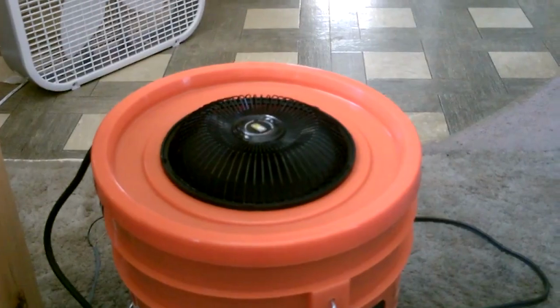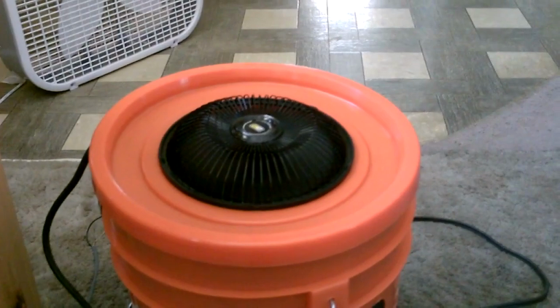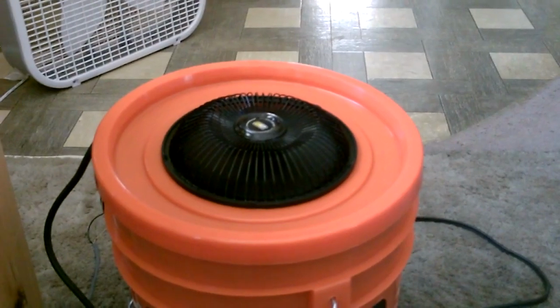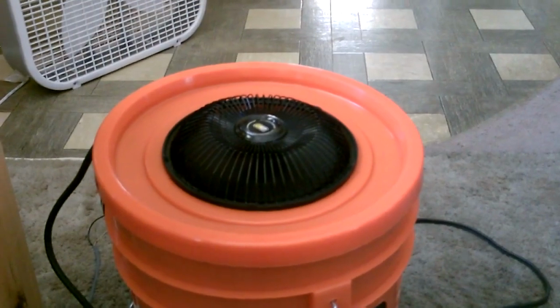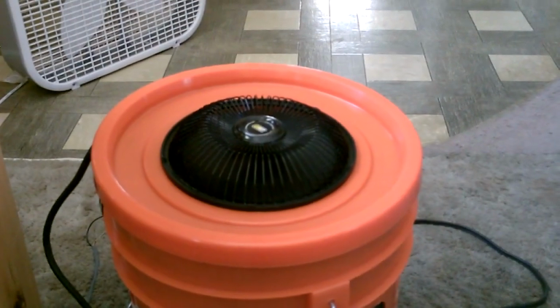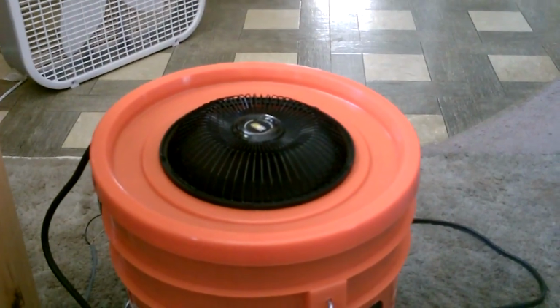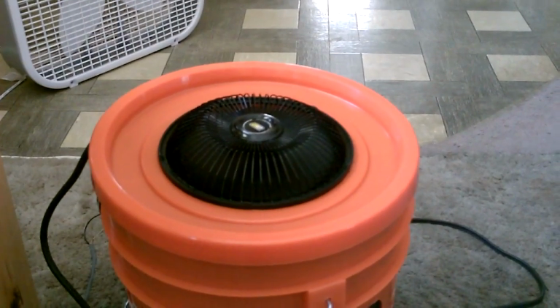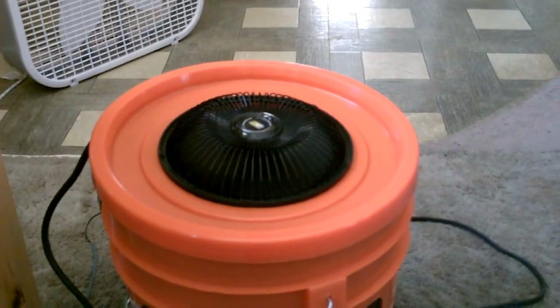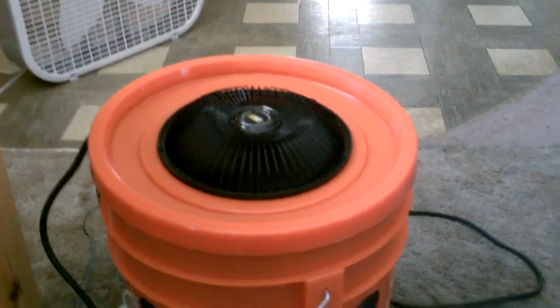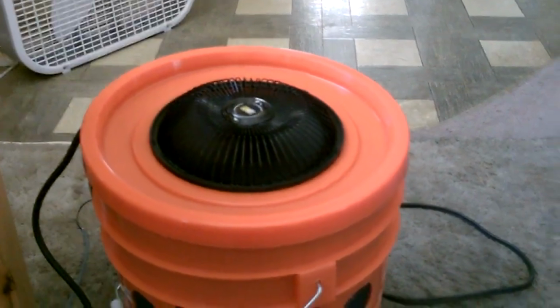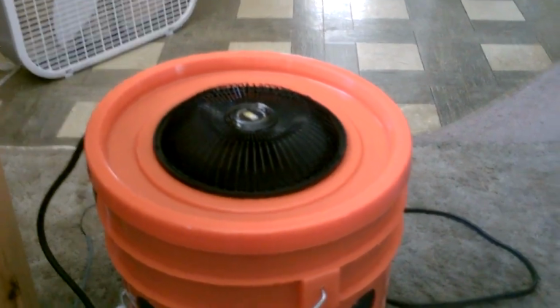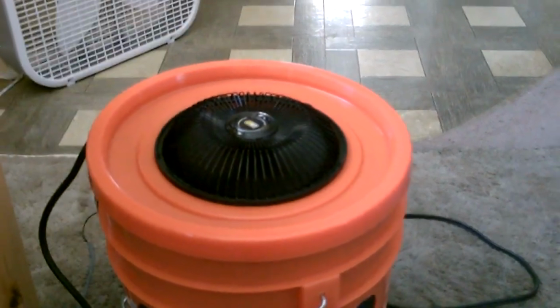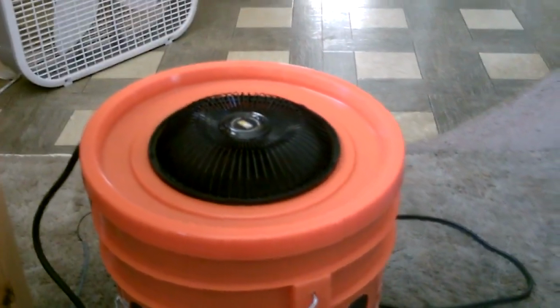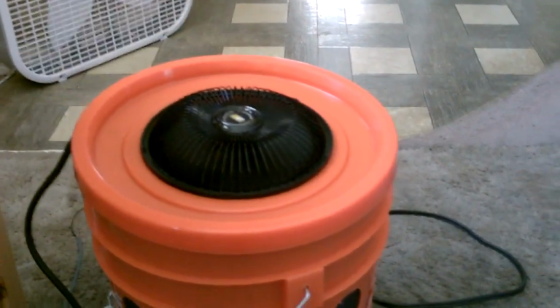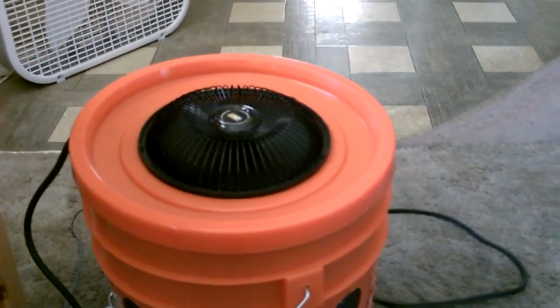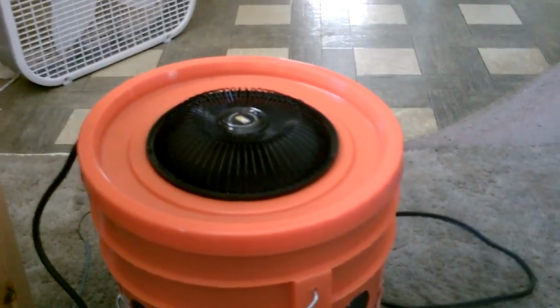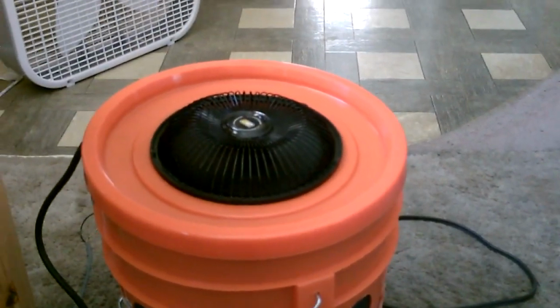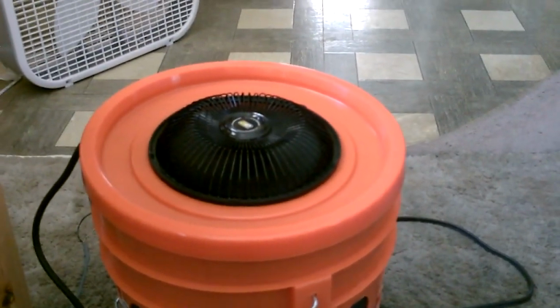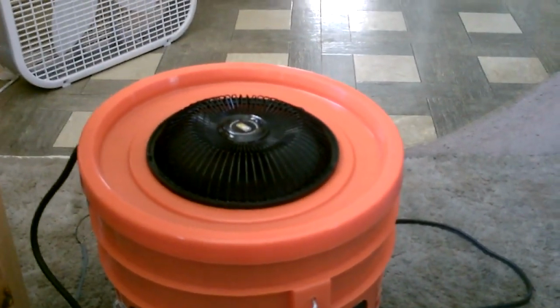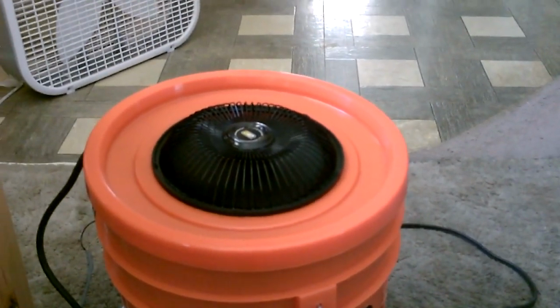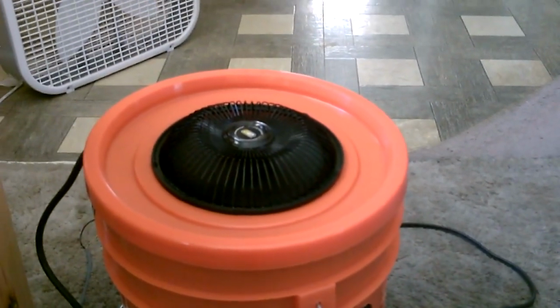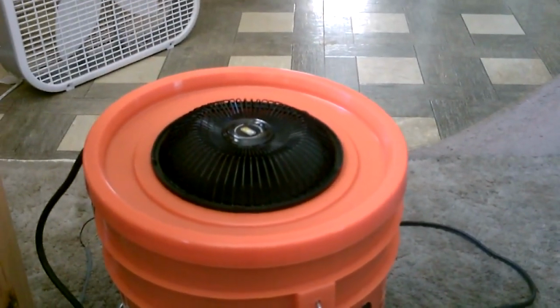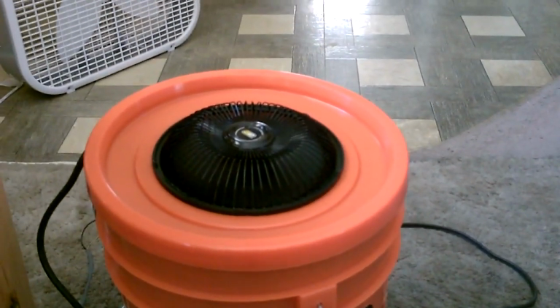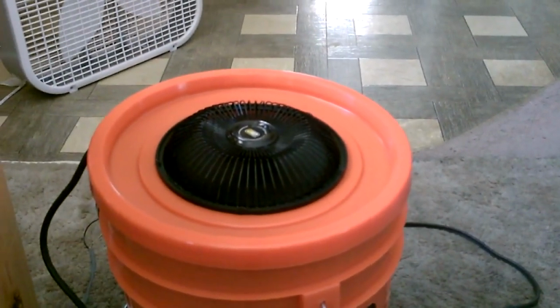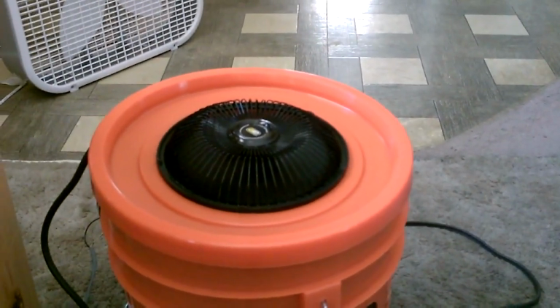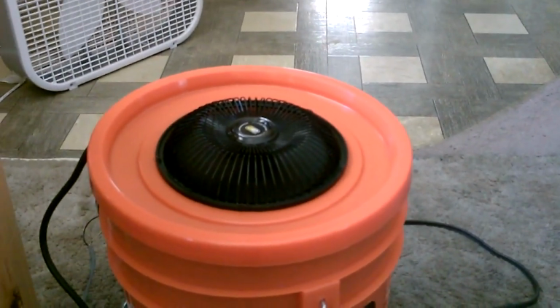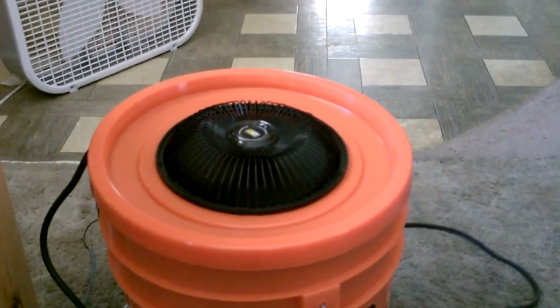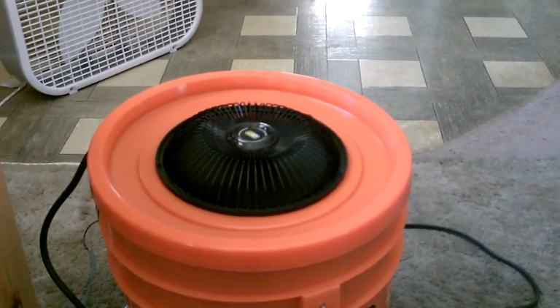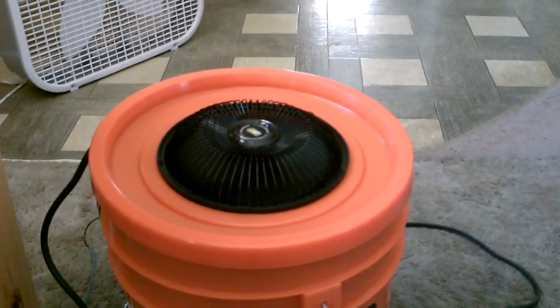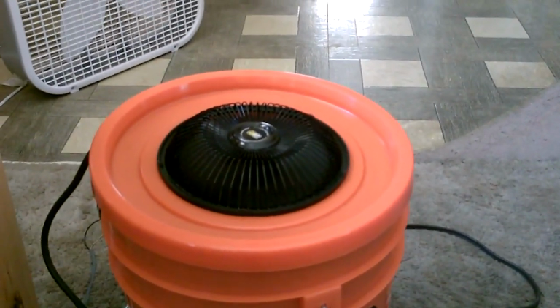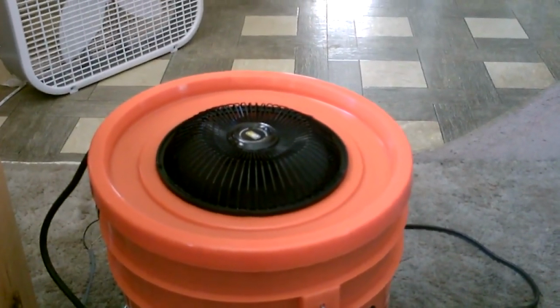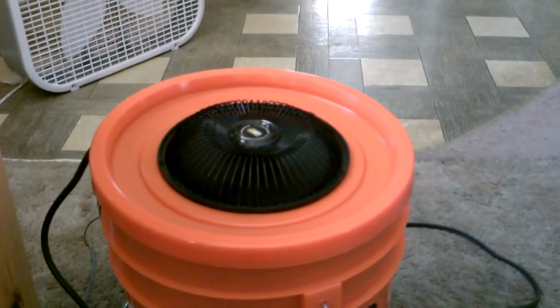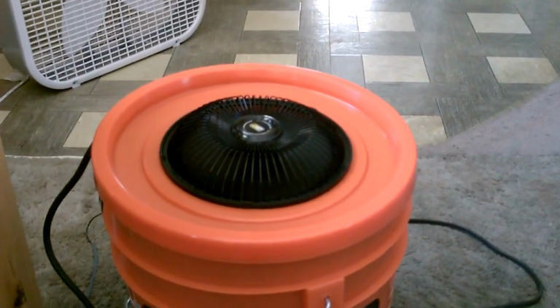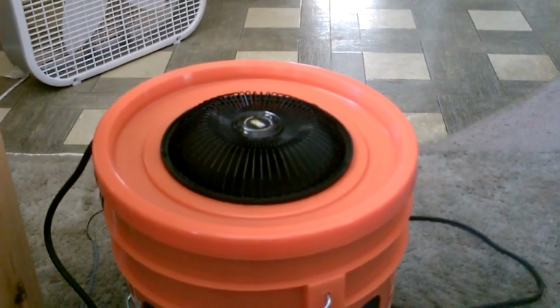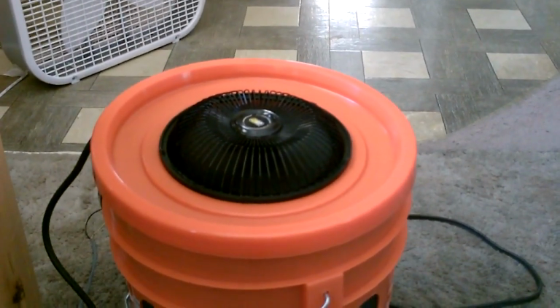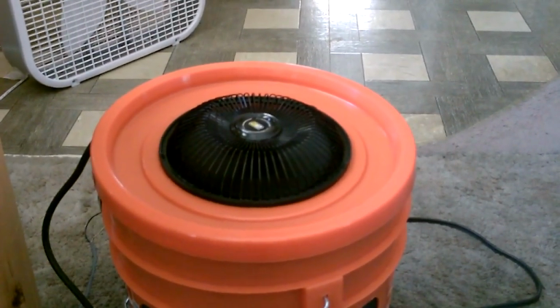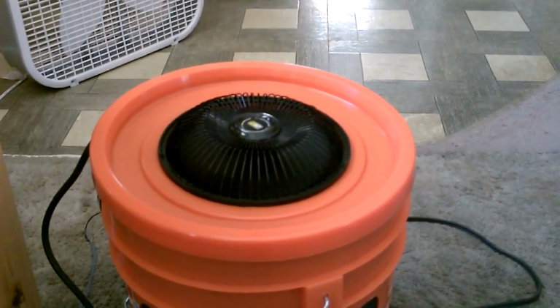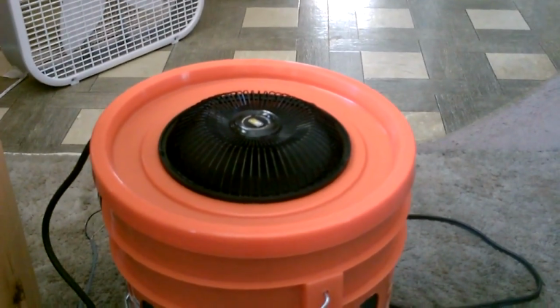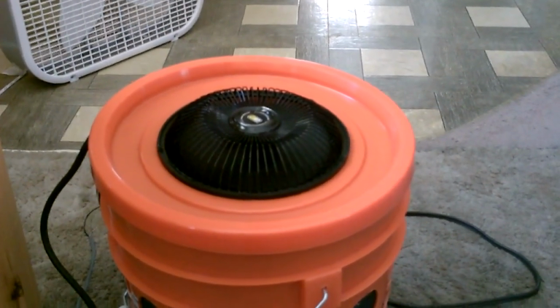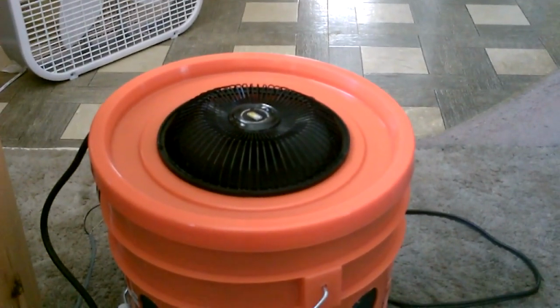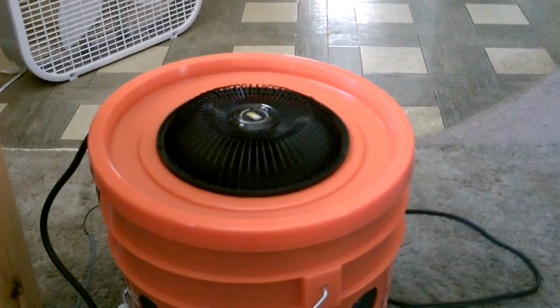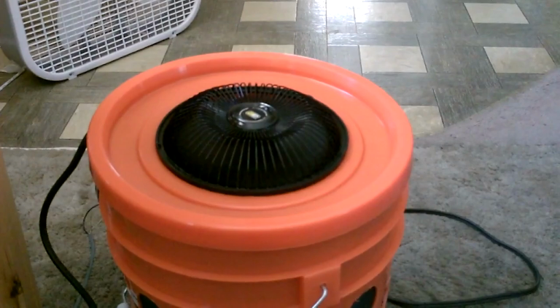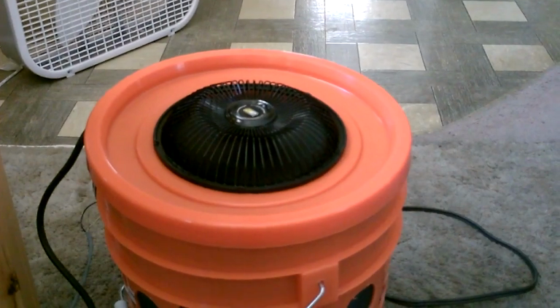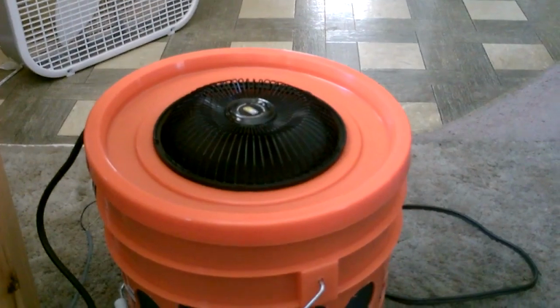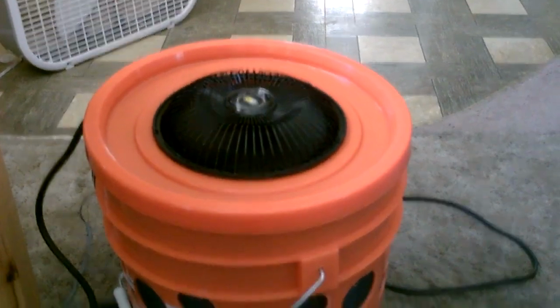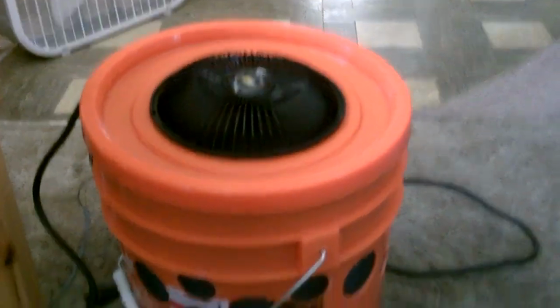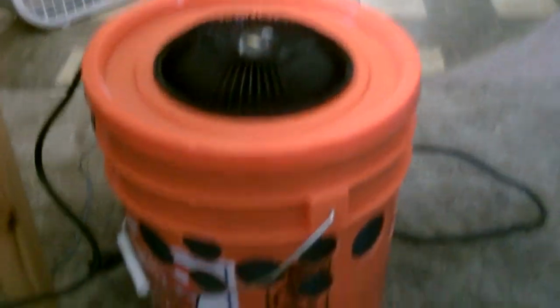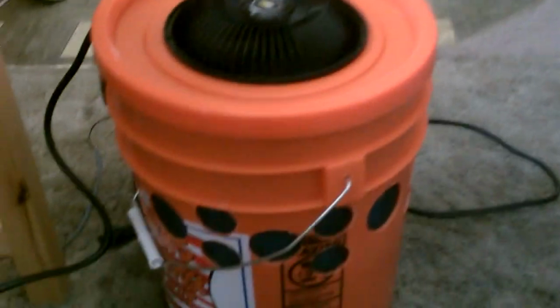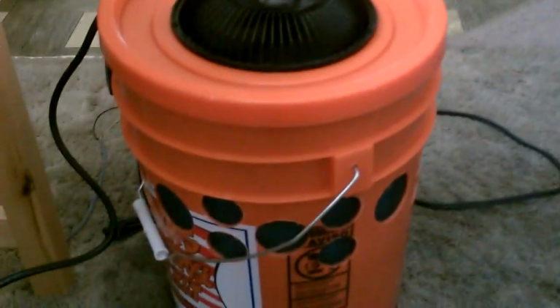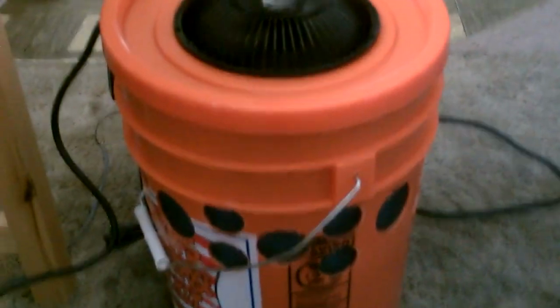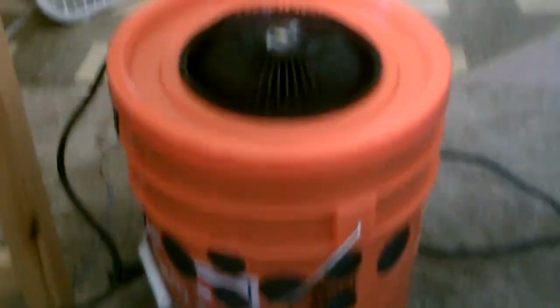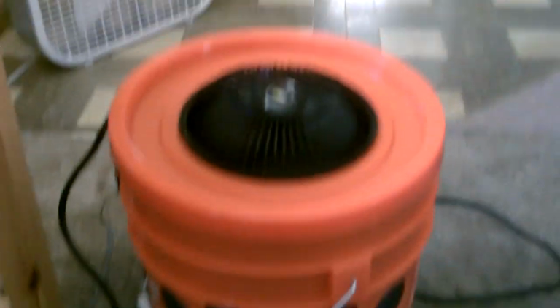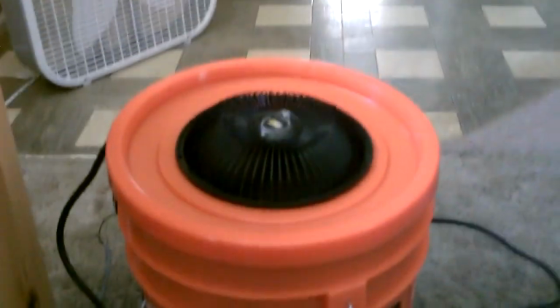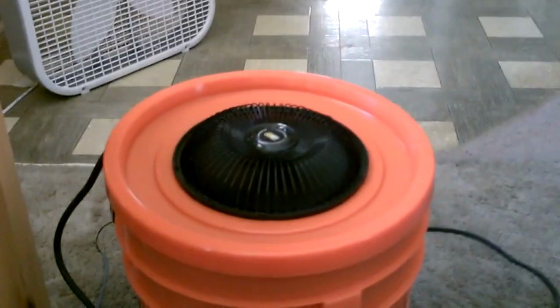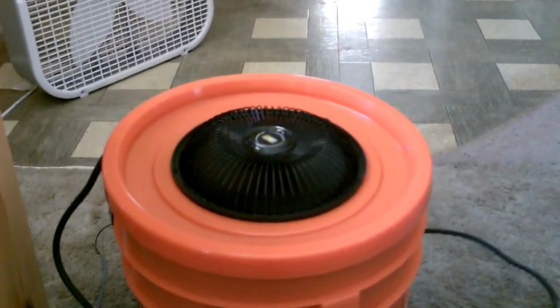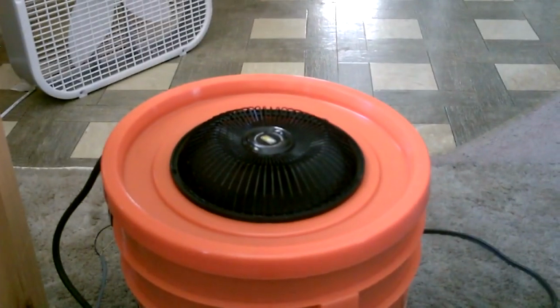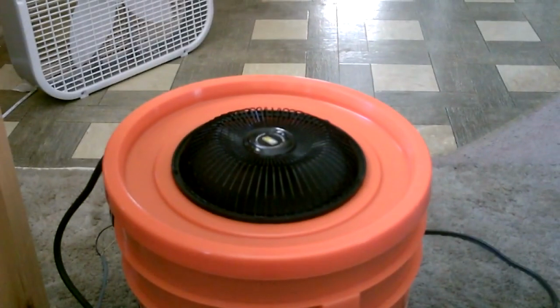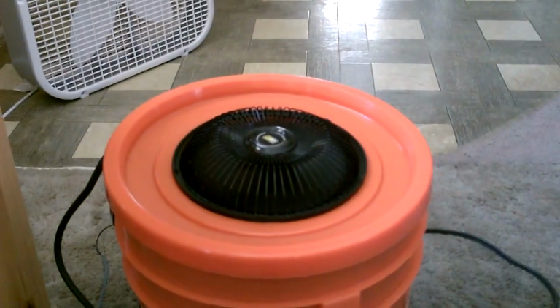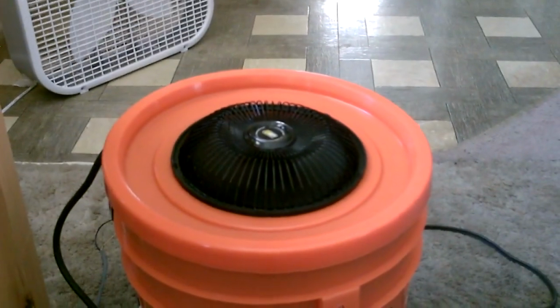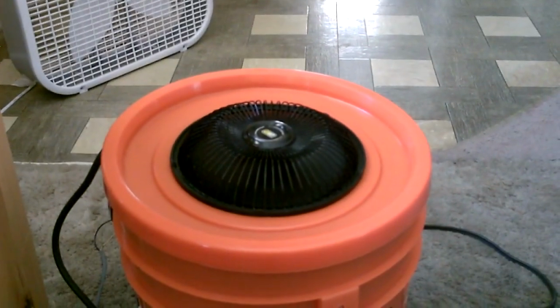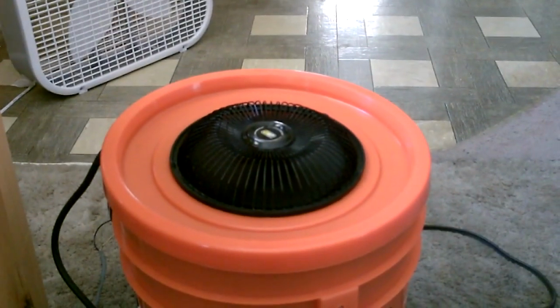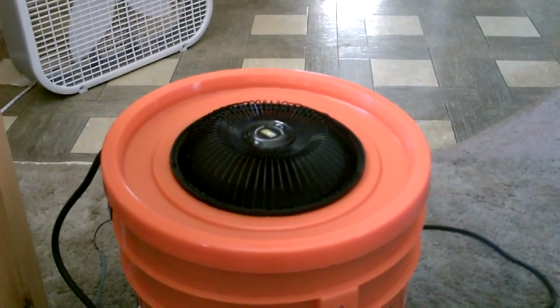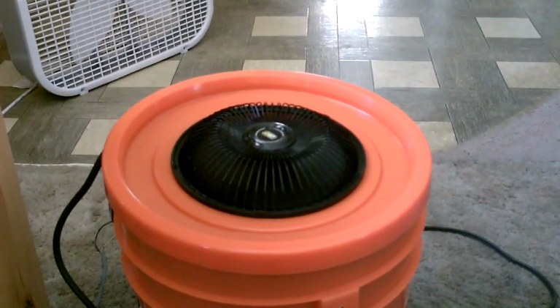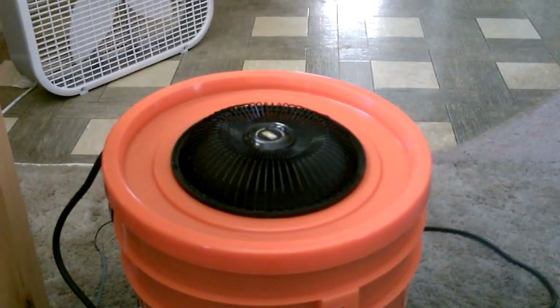Just one quick note: you can always put ice water in there if you want — that's going to make the air feel a lot colder too. Just drop a big block of ice in the center there along with the water.